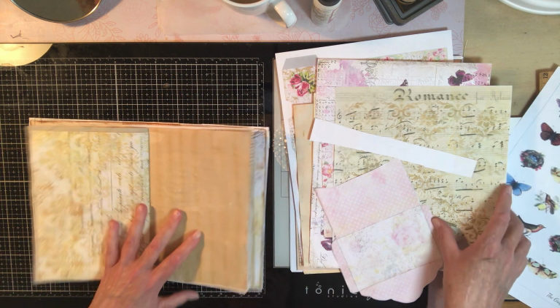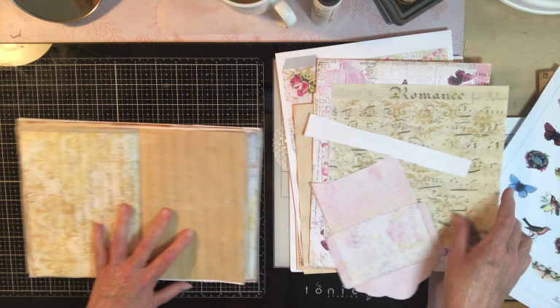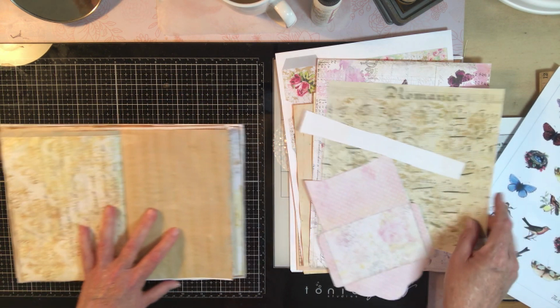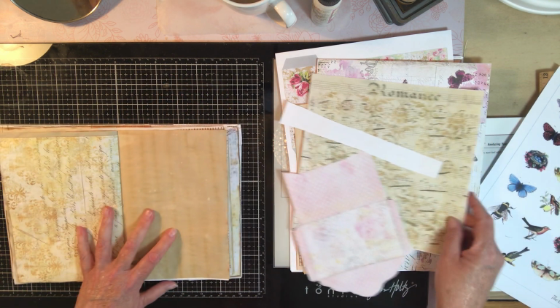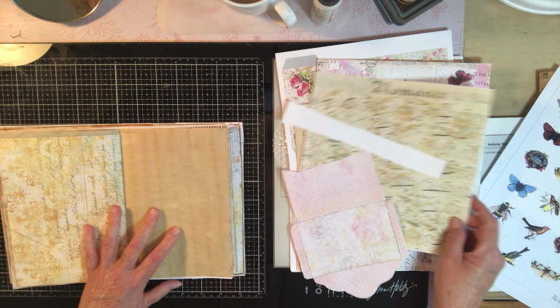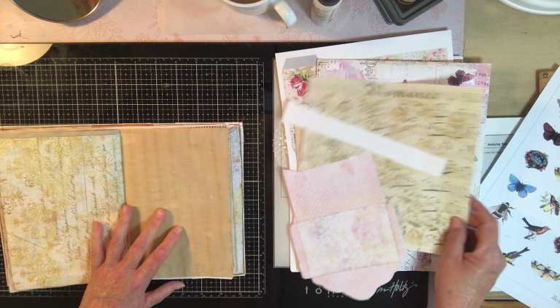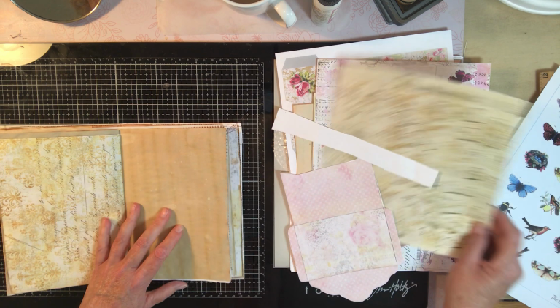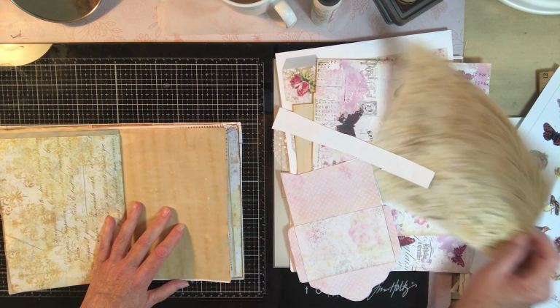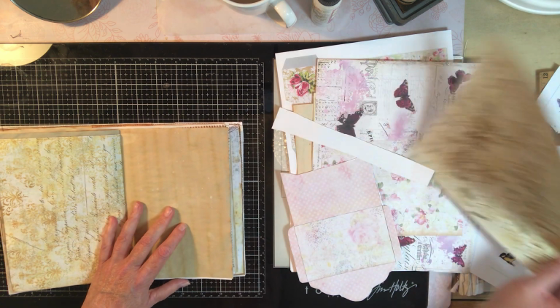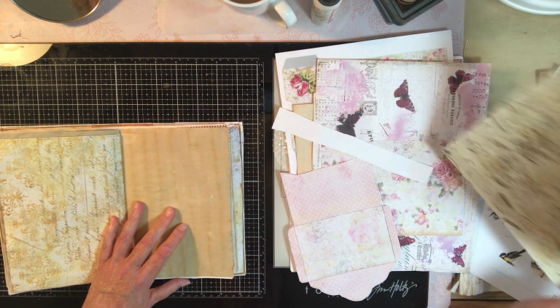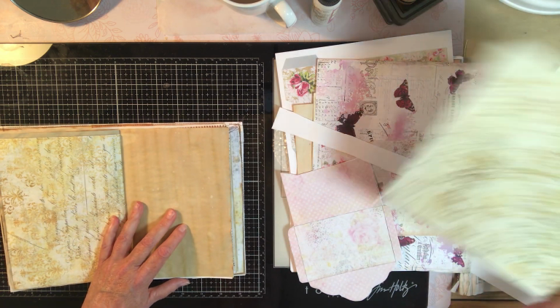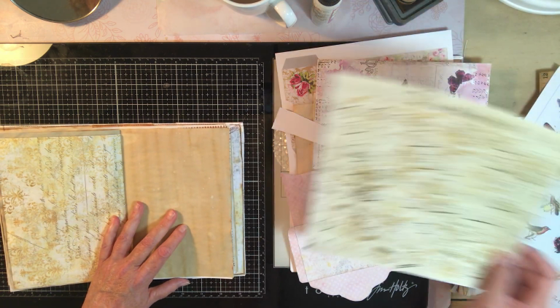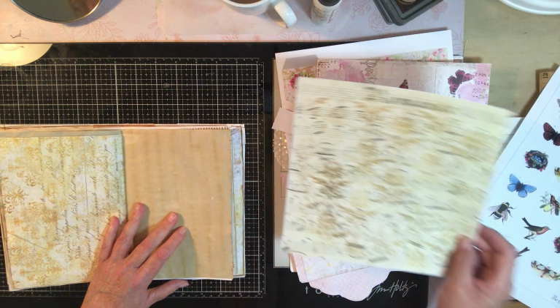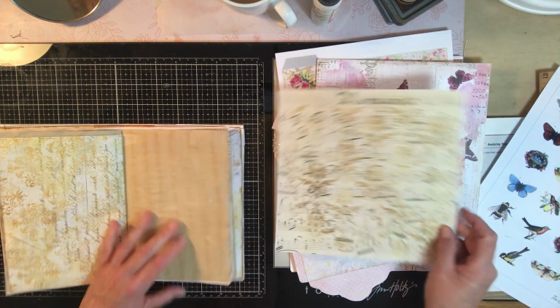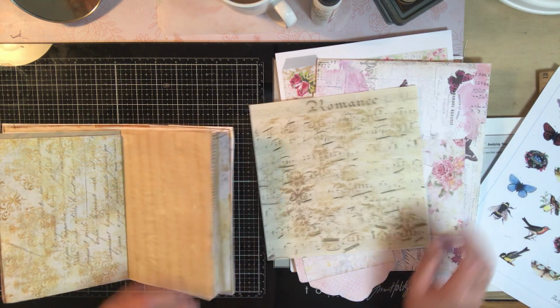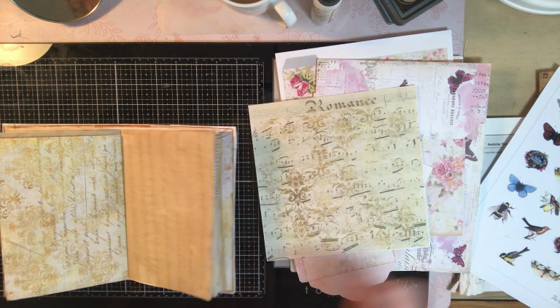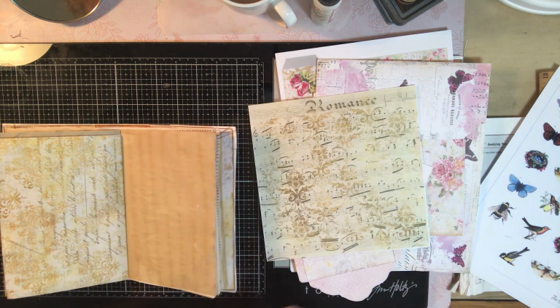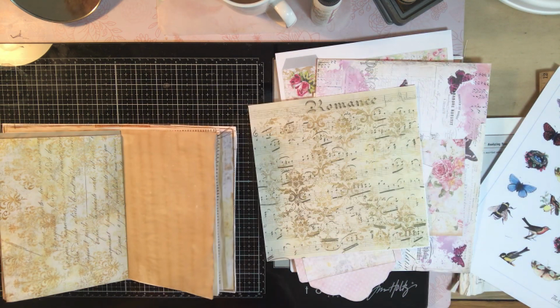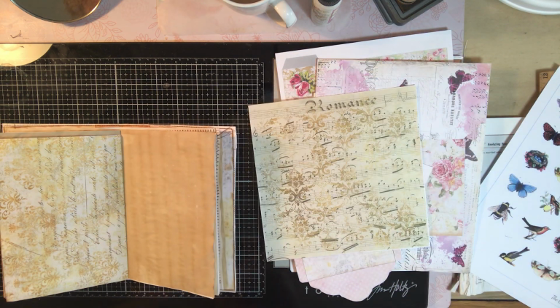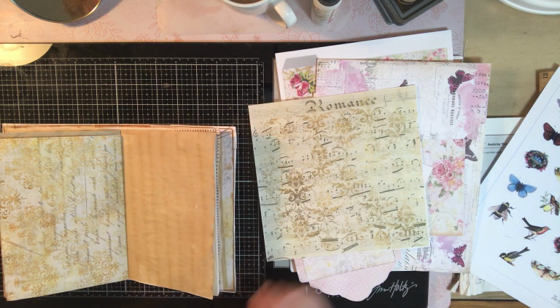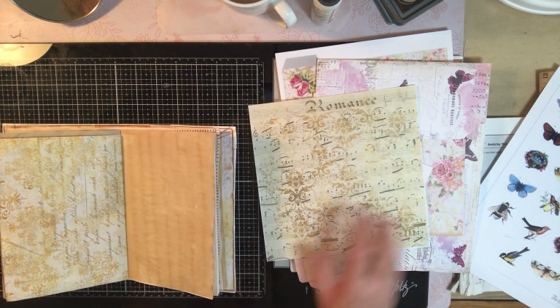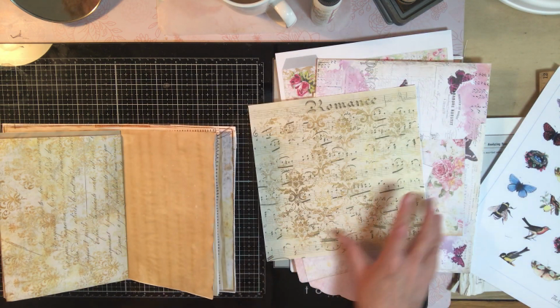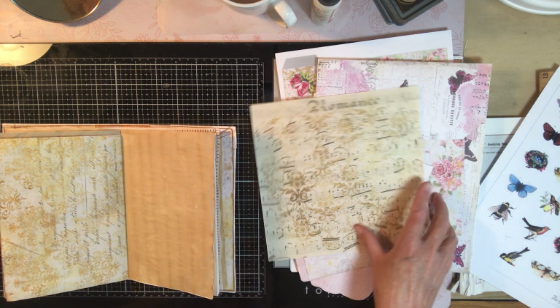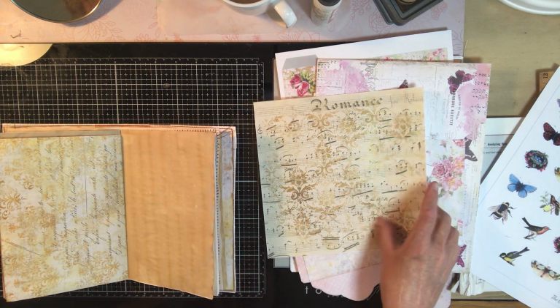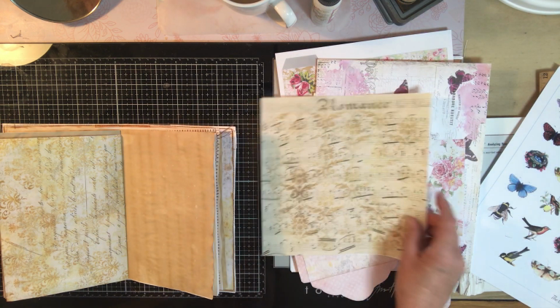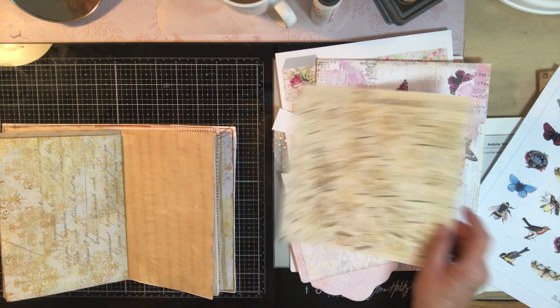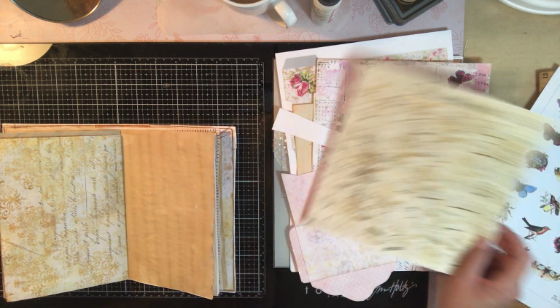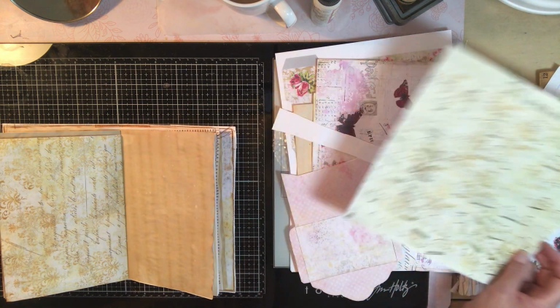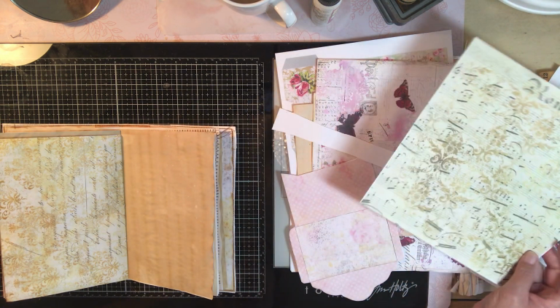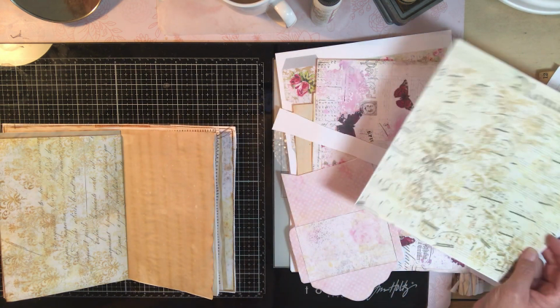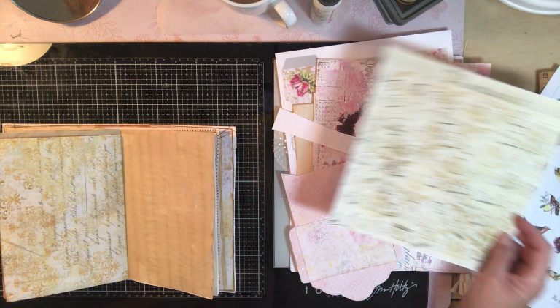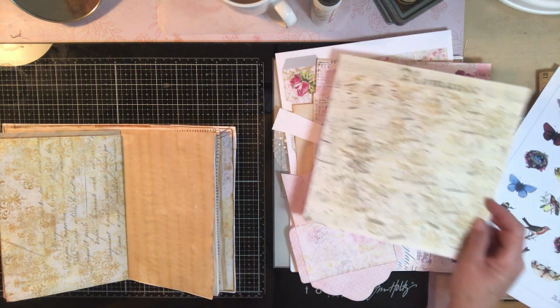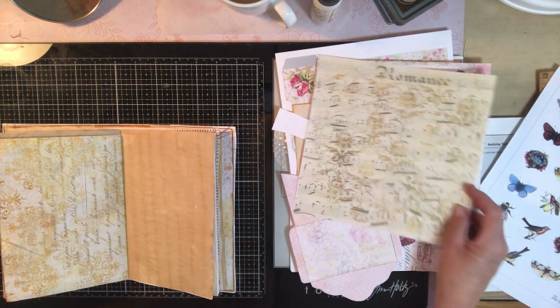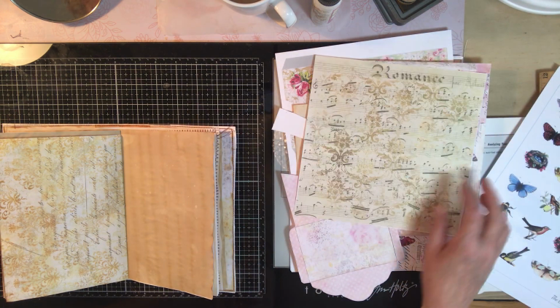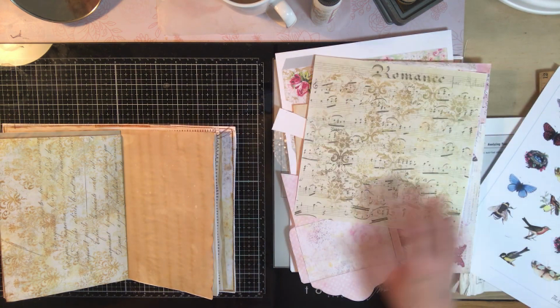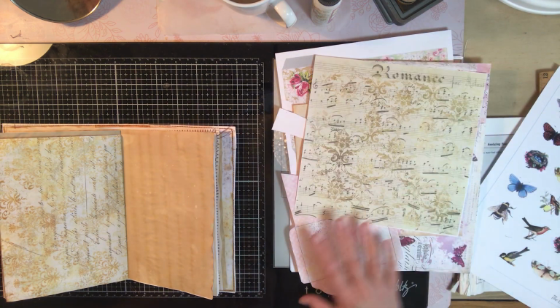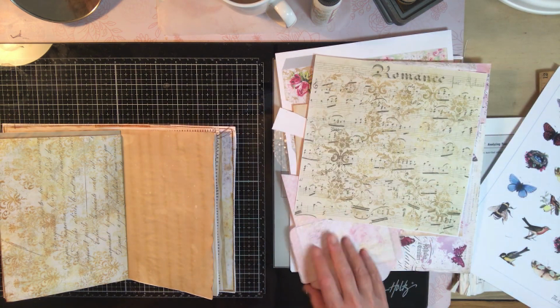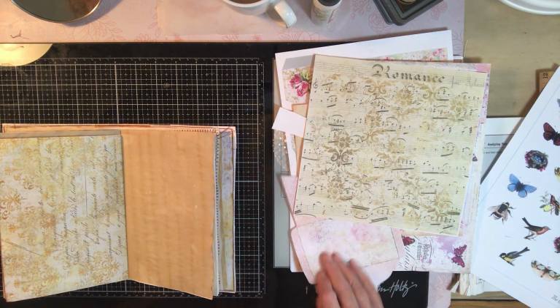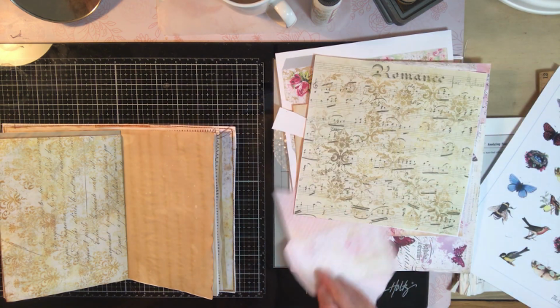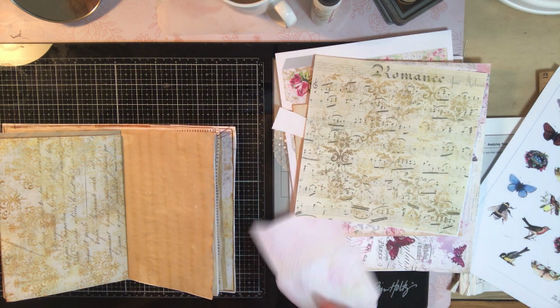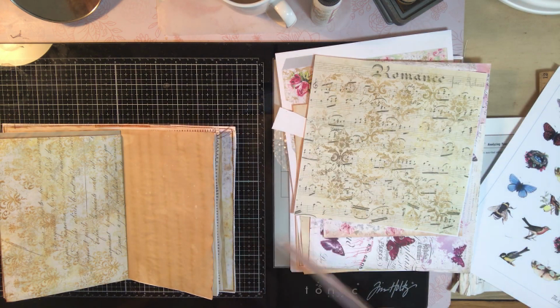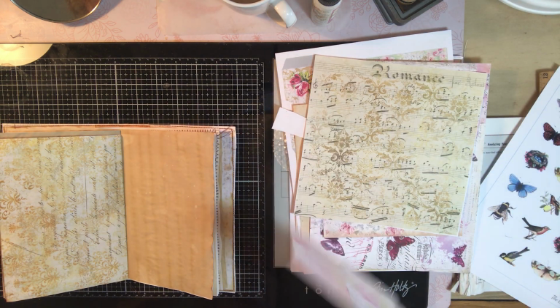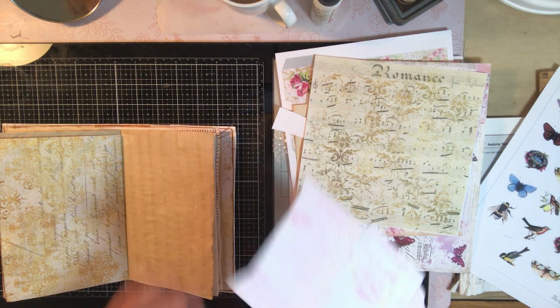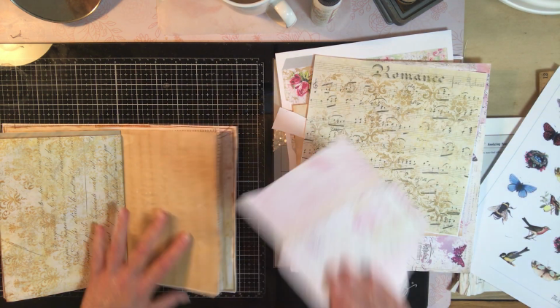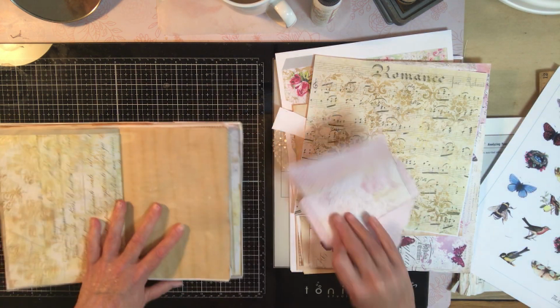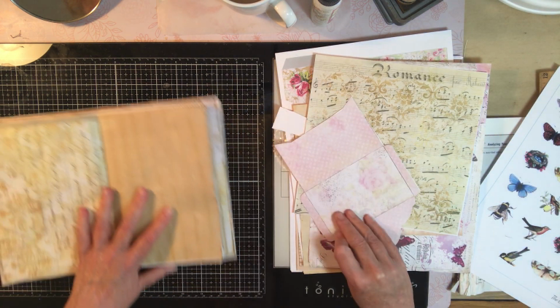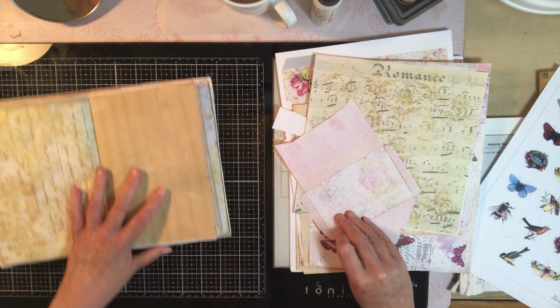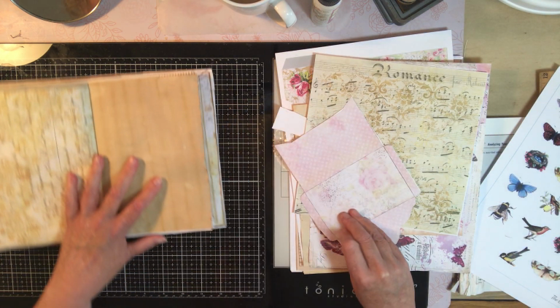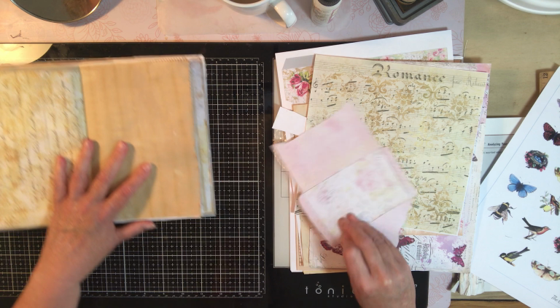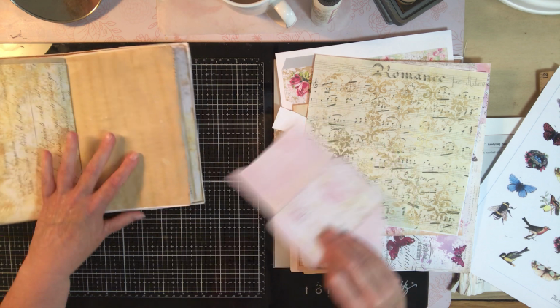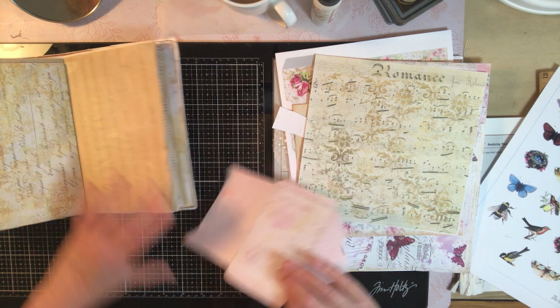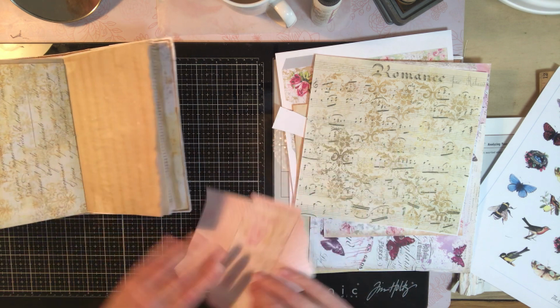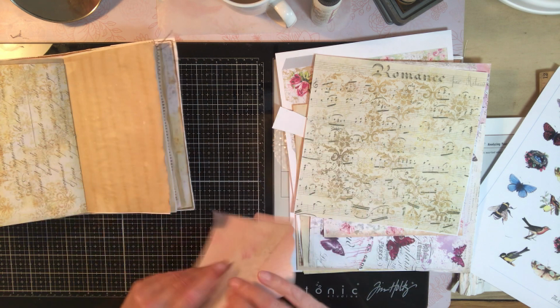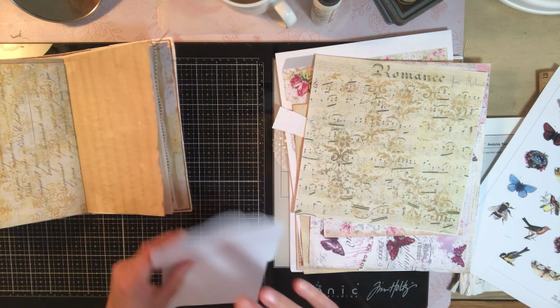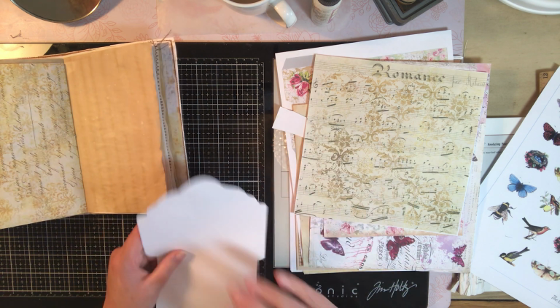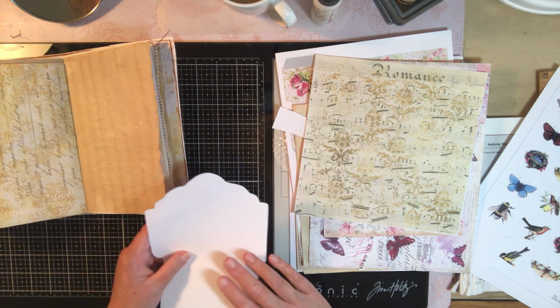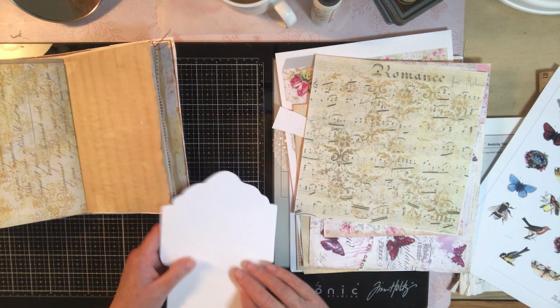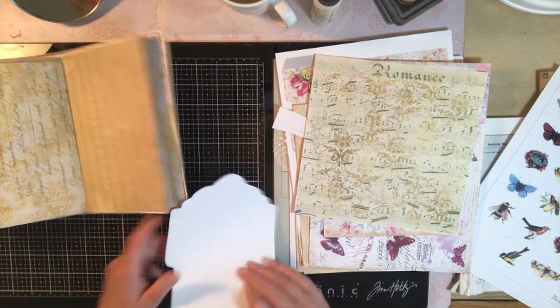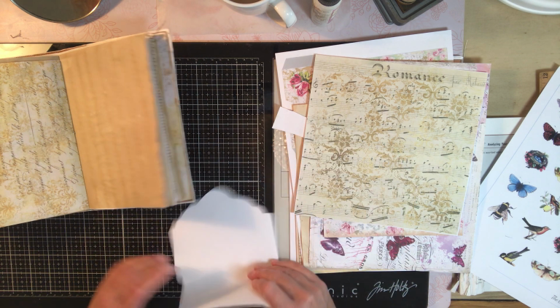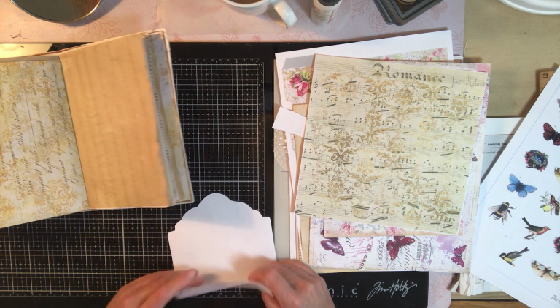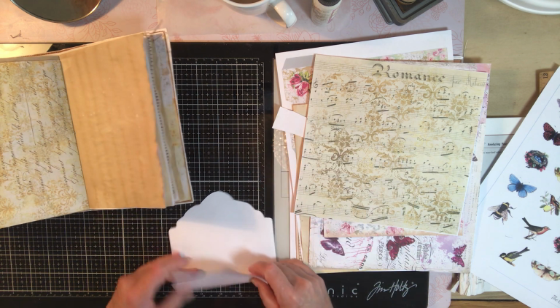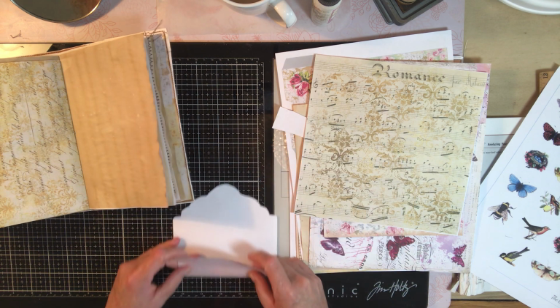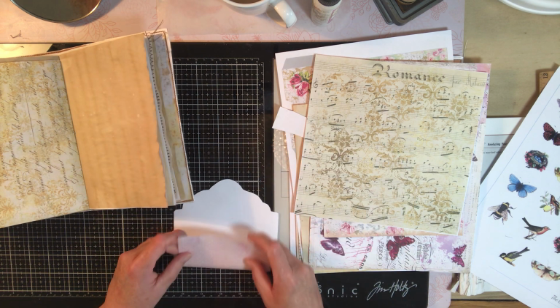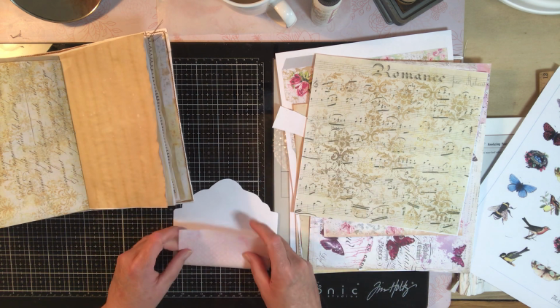What else have we got in our bag of tricks? I really like that stuff. I don't know what I'm going to do with that yet. We still have this to make — let's make this.